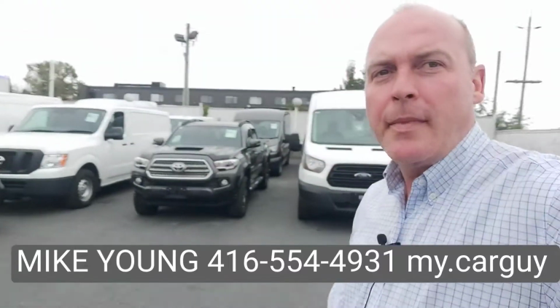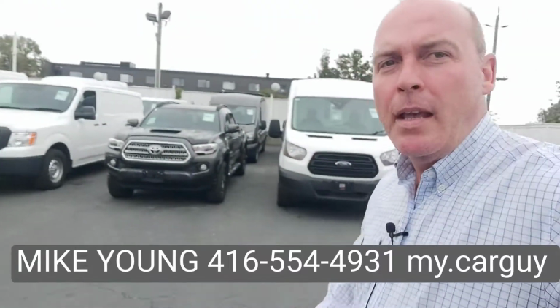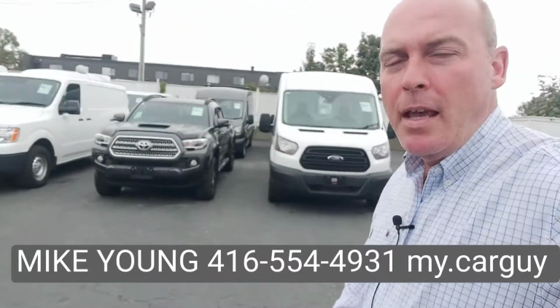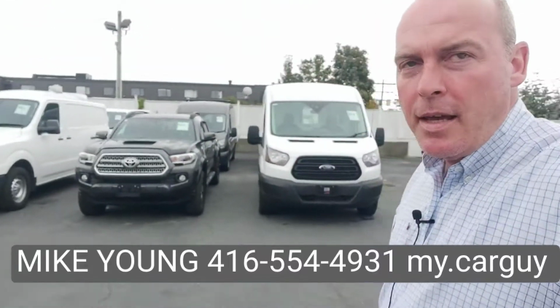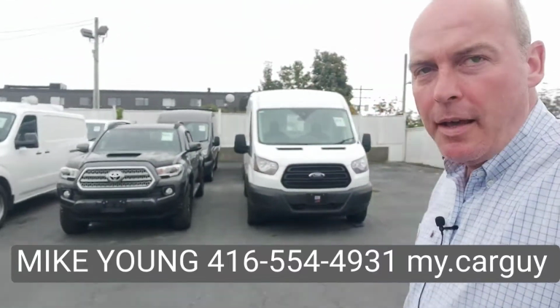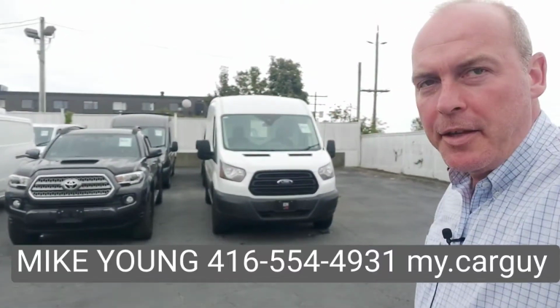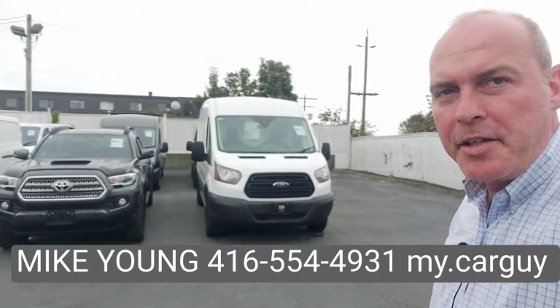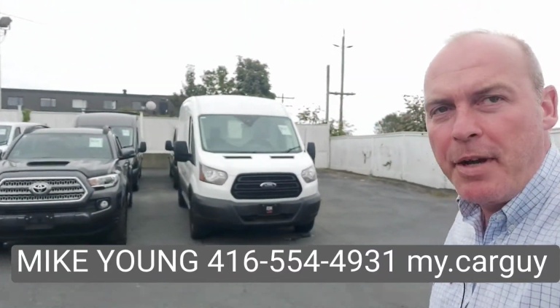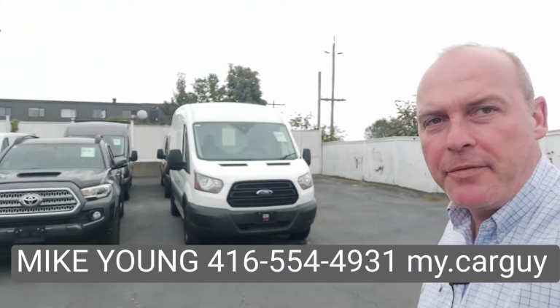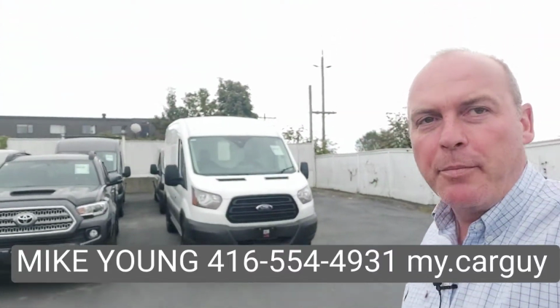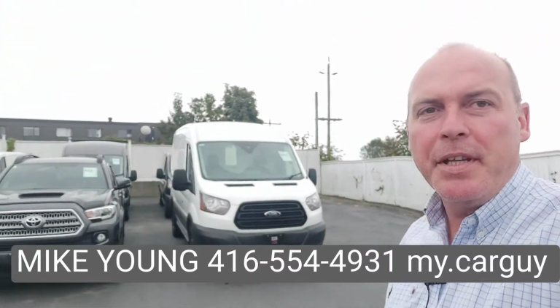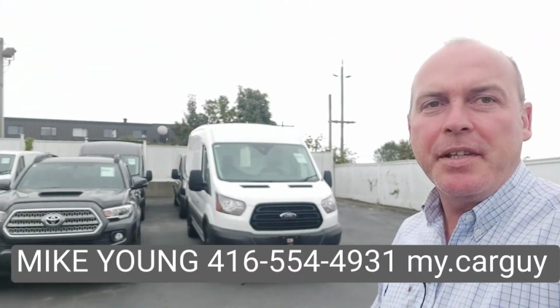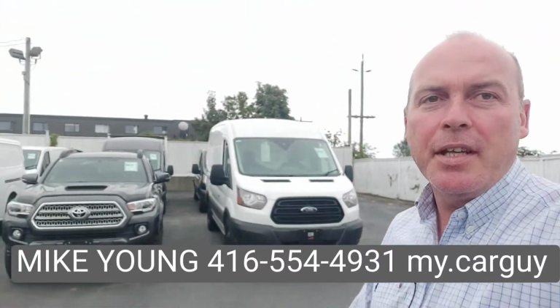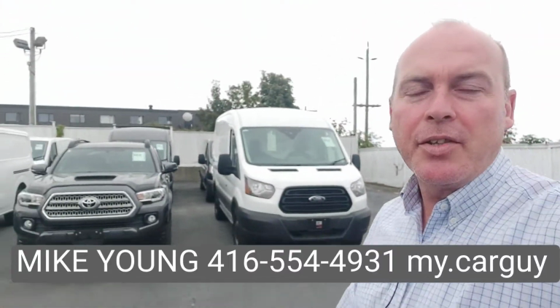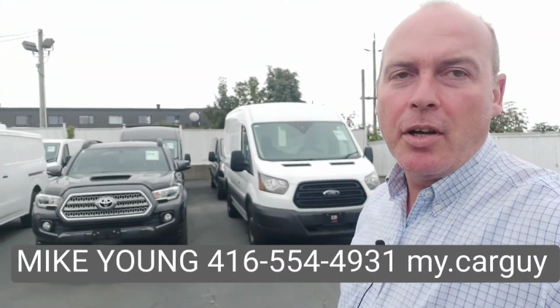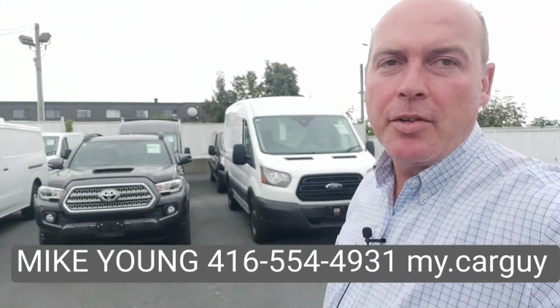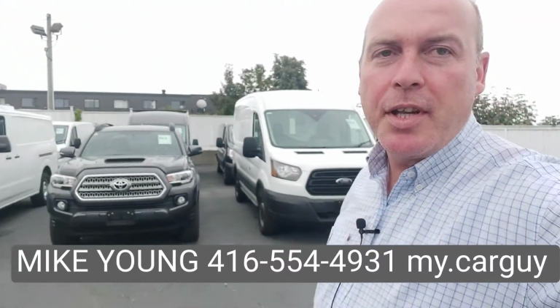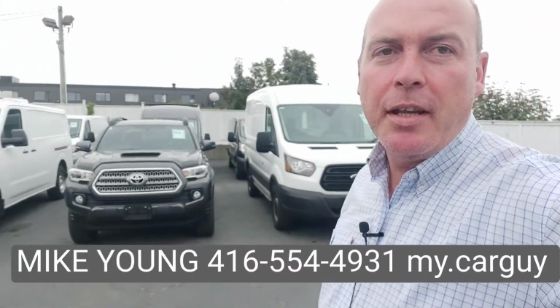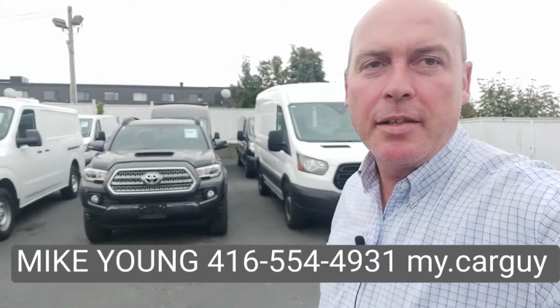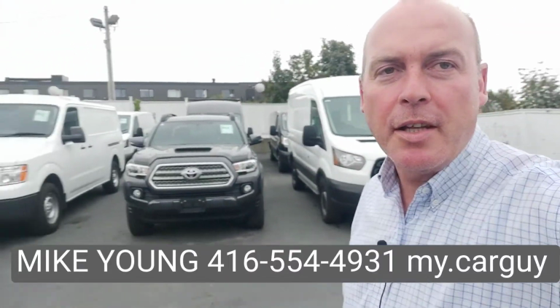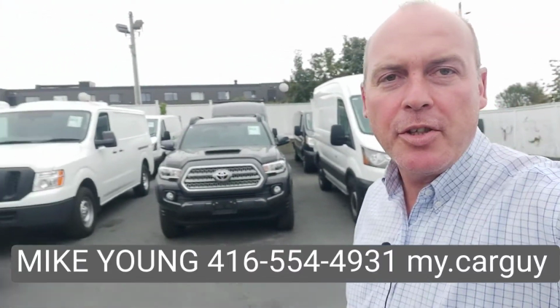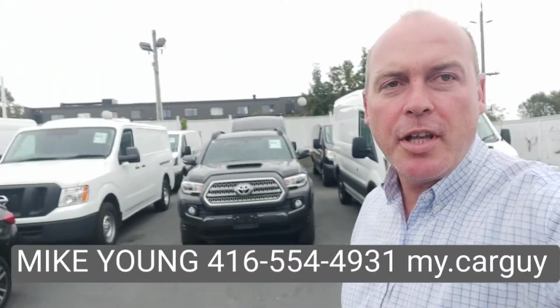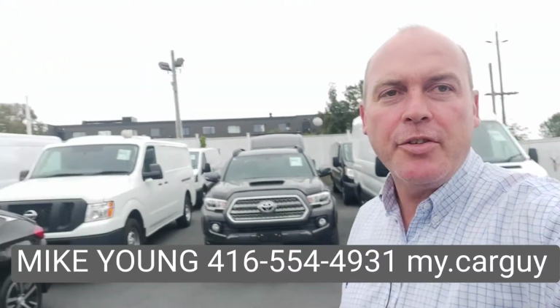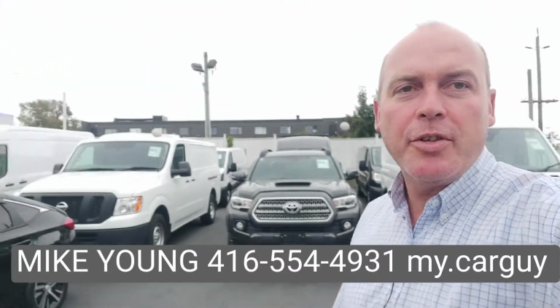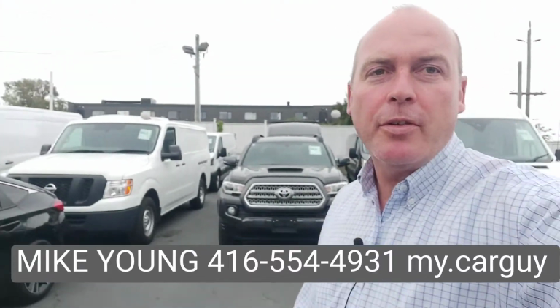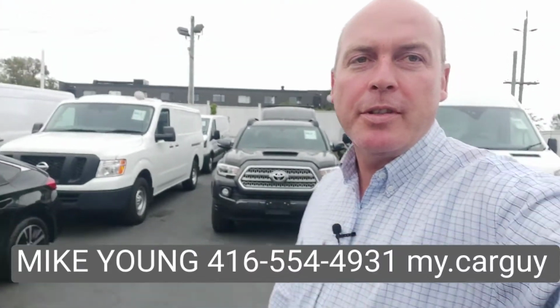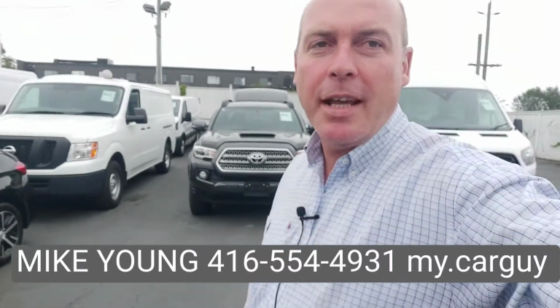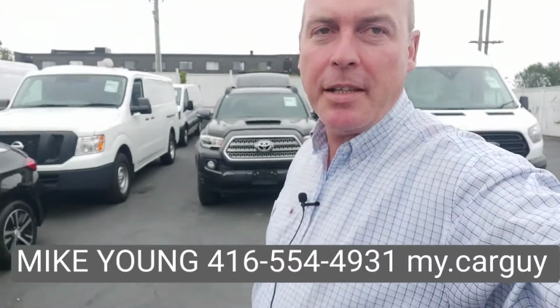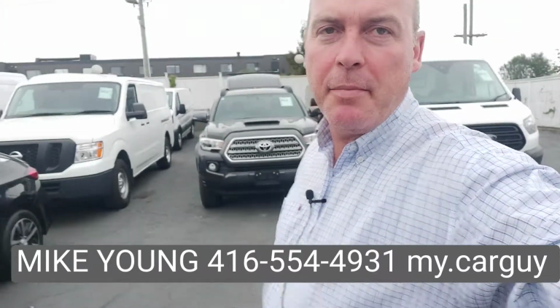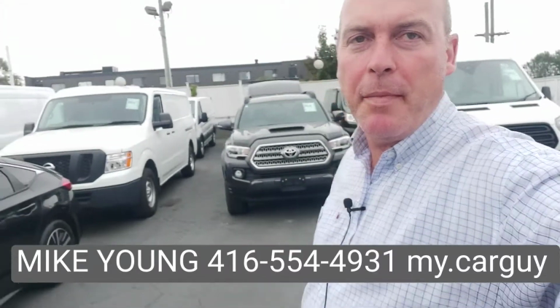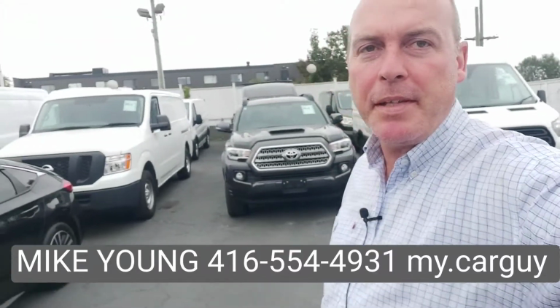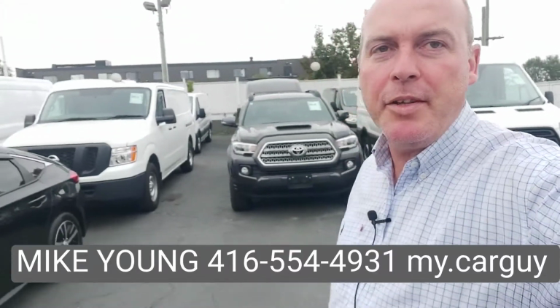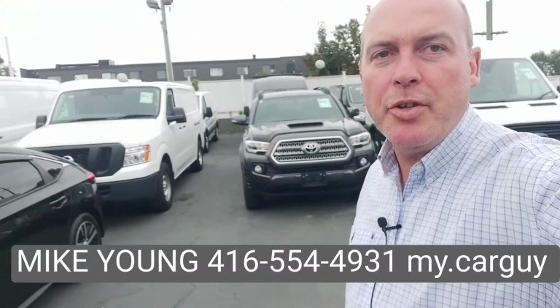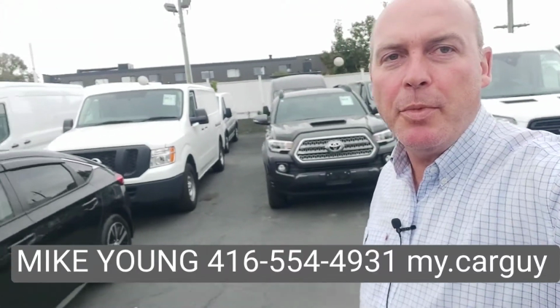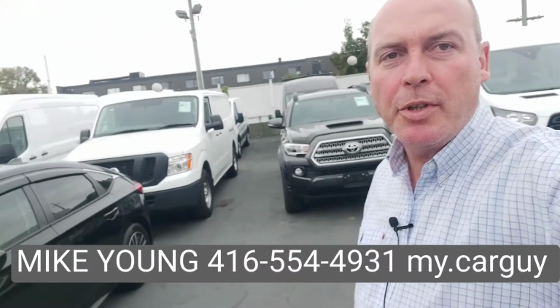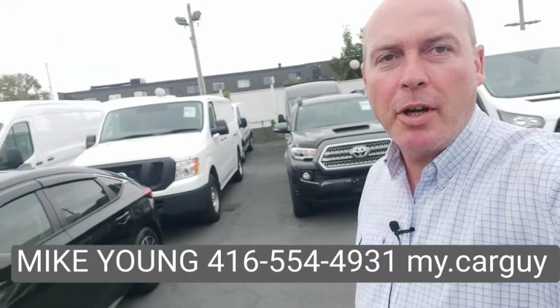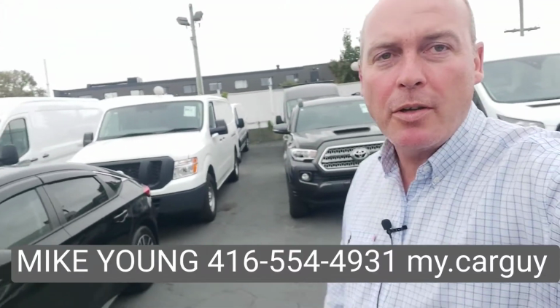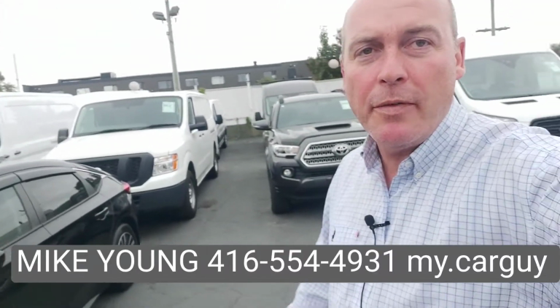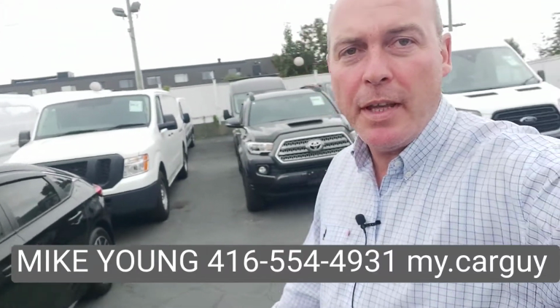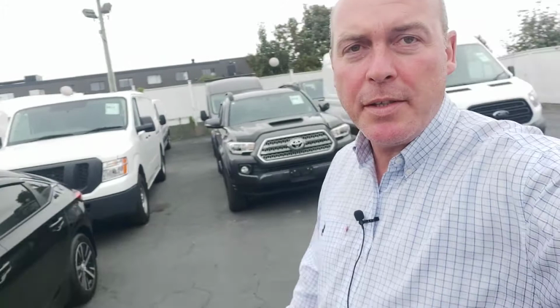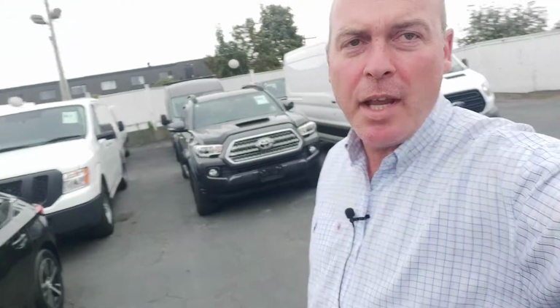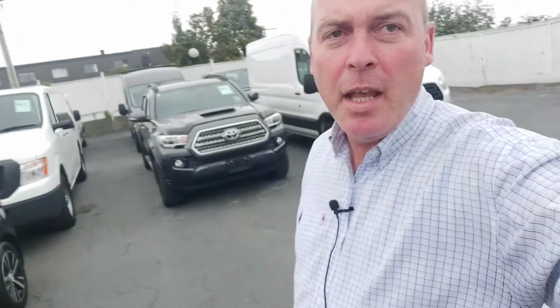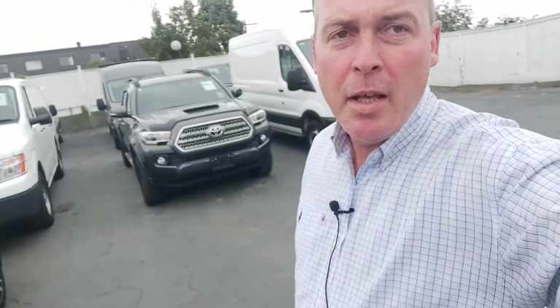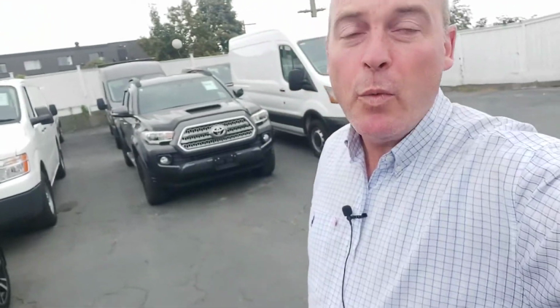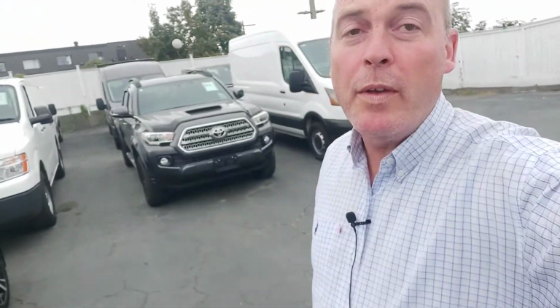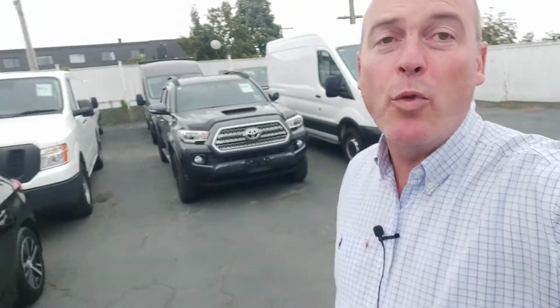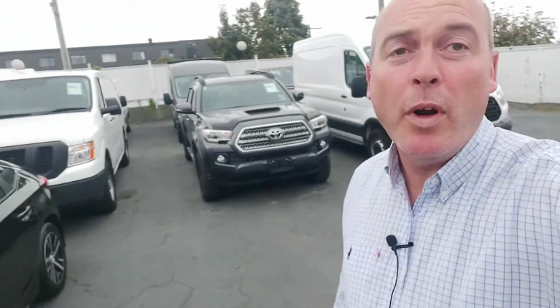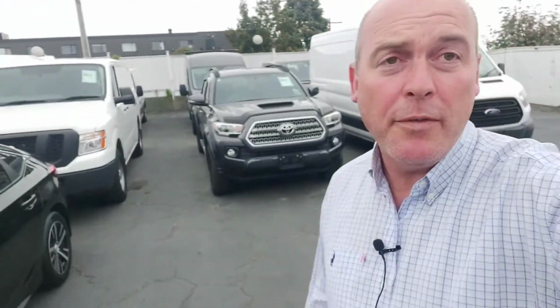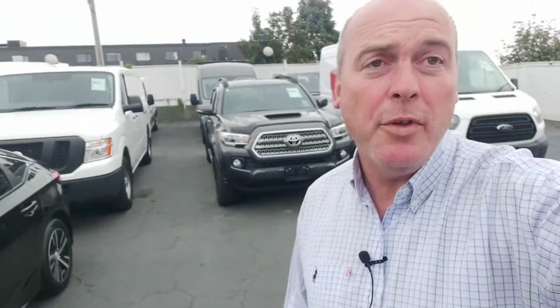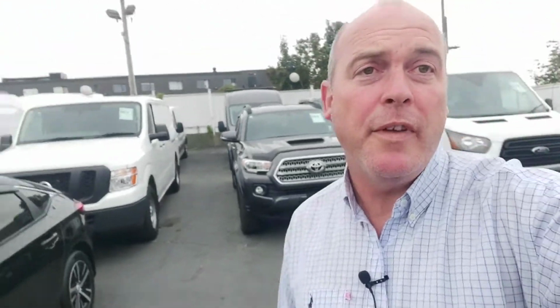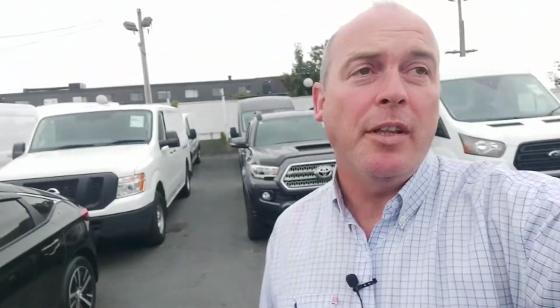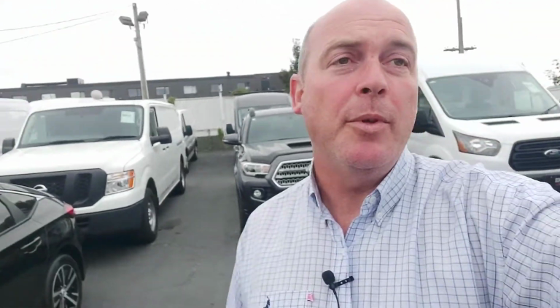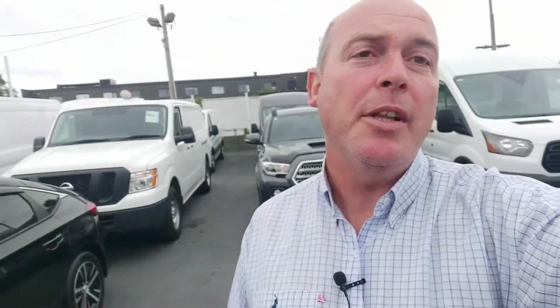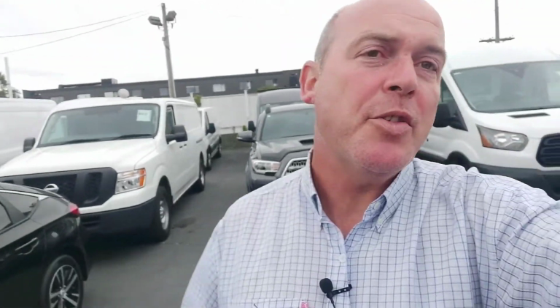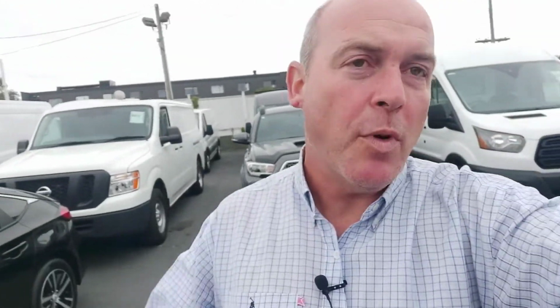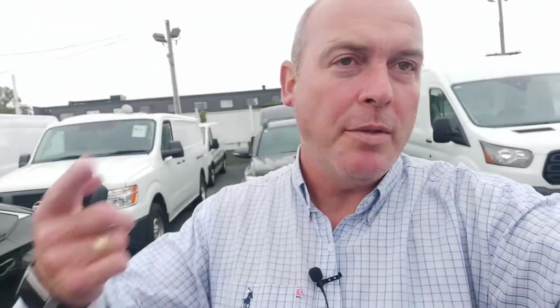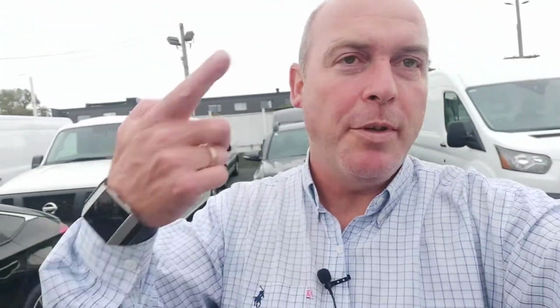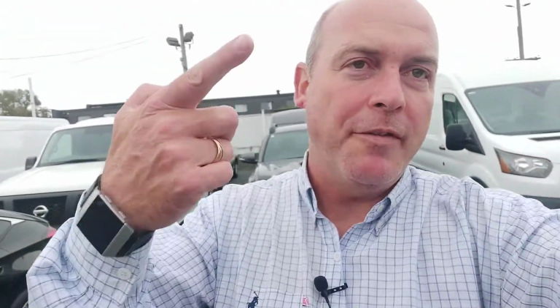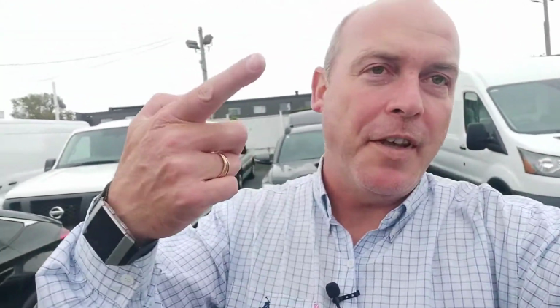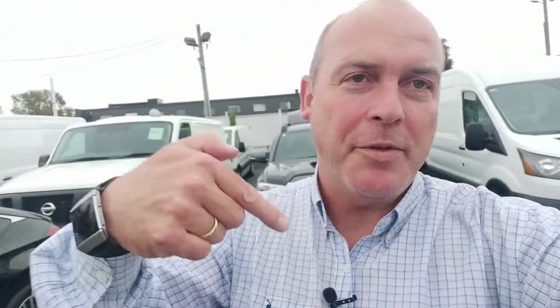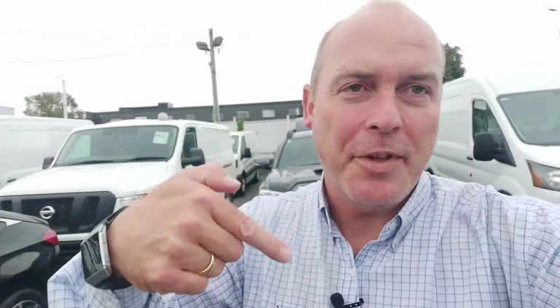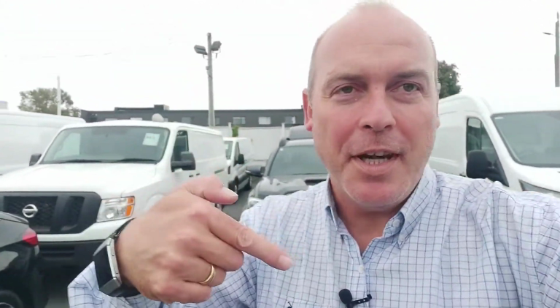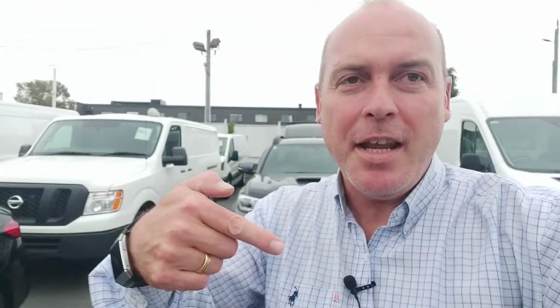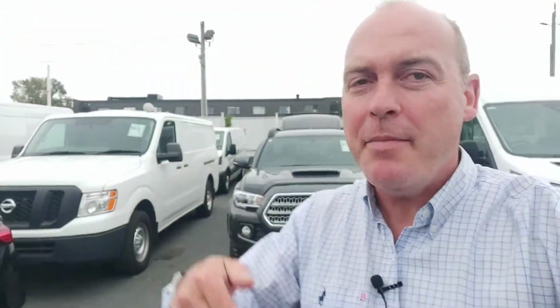Hey Kathy, it's Mike from BCS Auto Sales. I just got your text message about the cargo vans. We have quite a few available. I just wanted to put a face with the name.